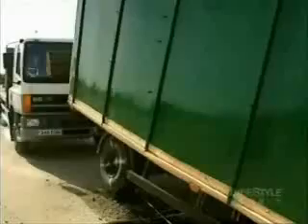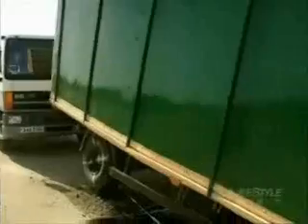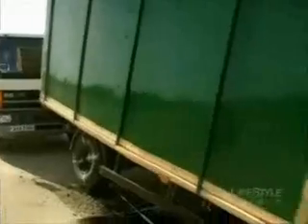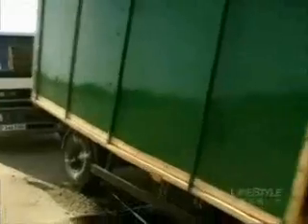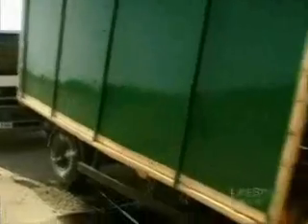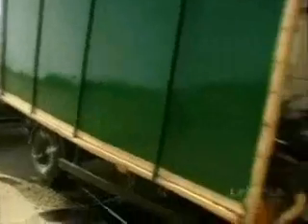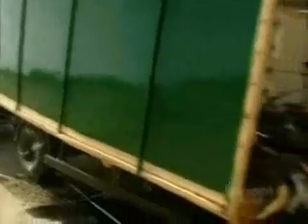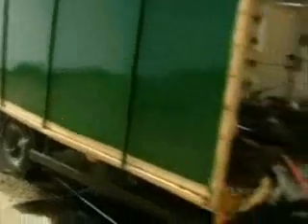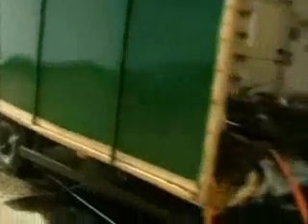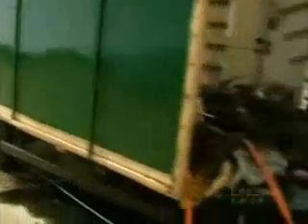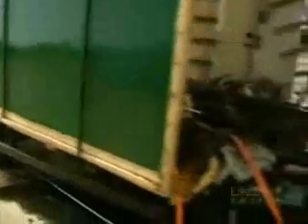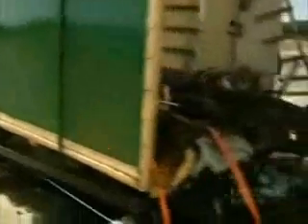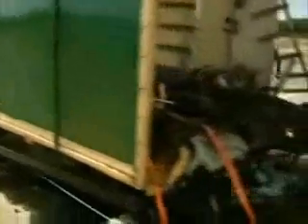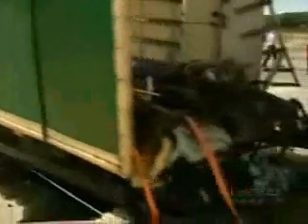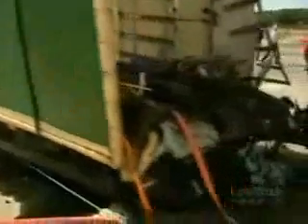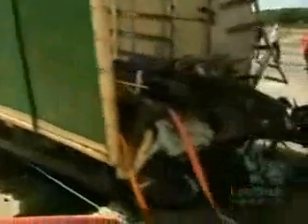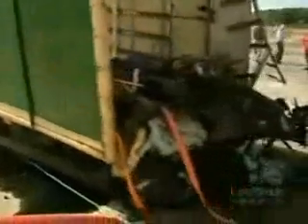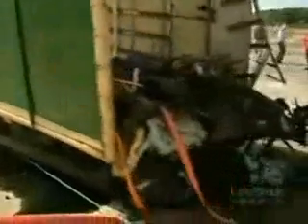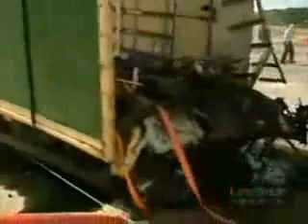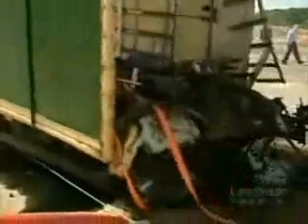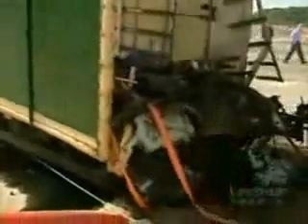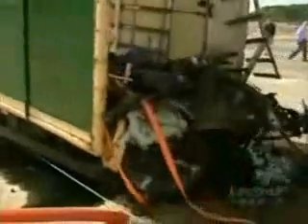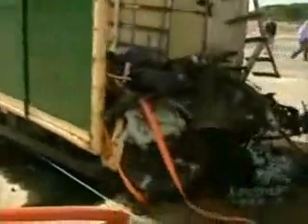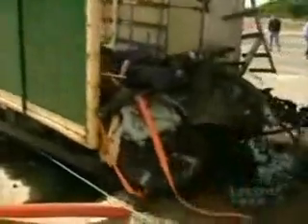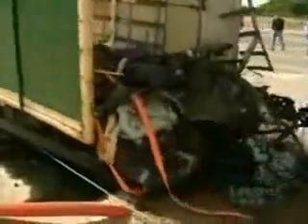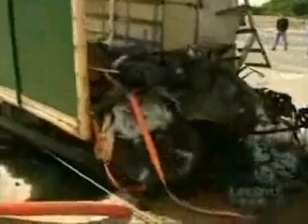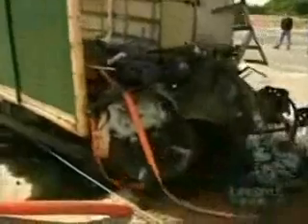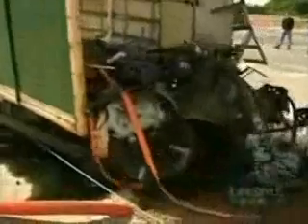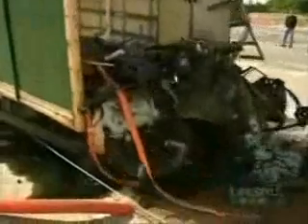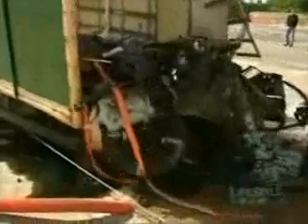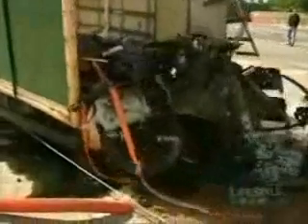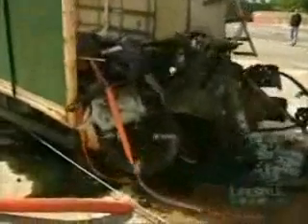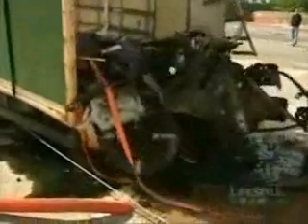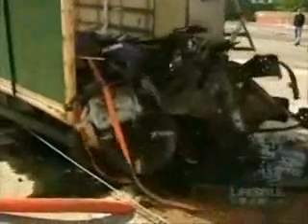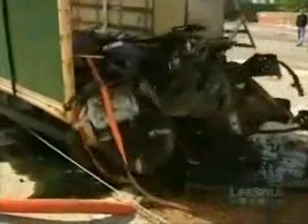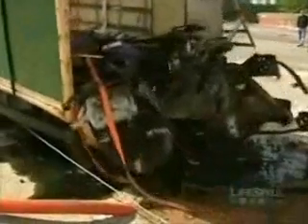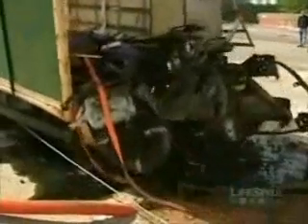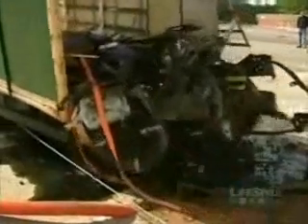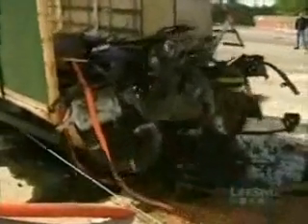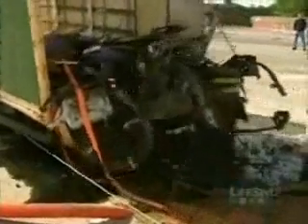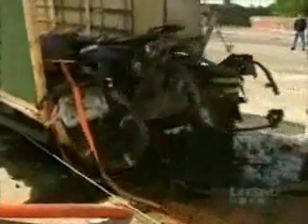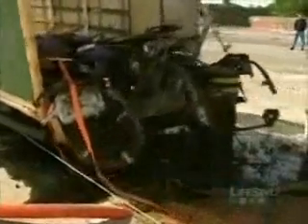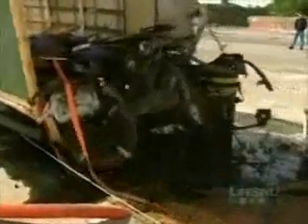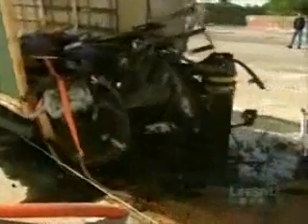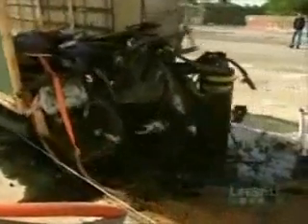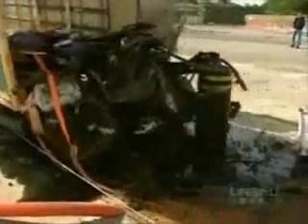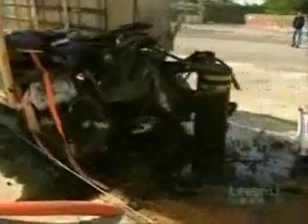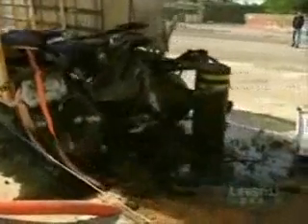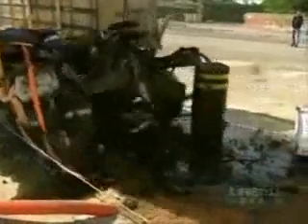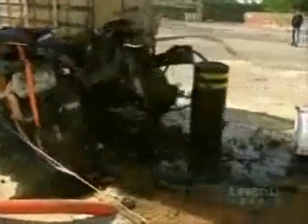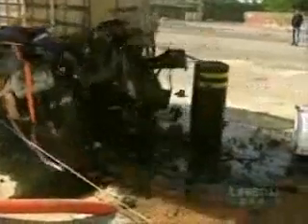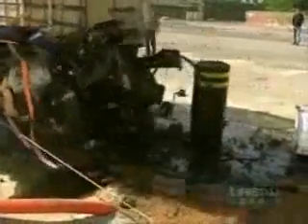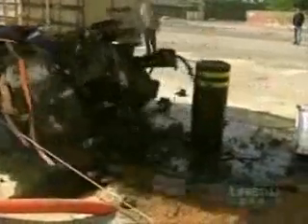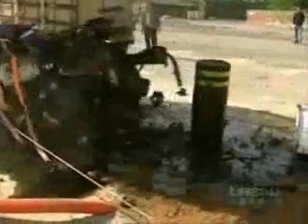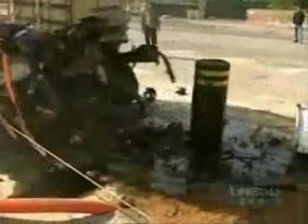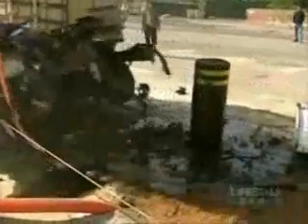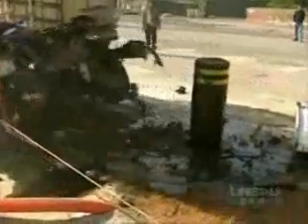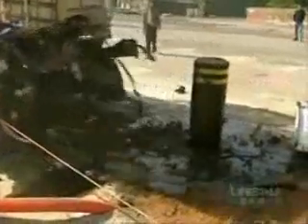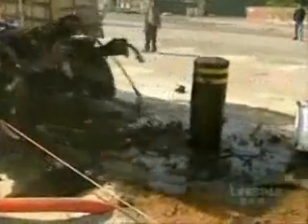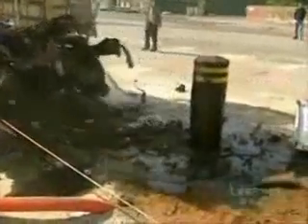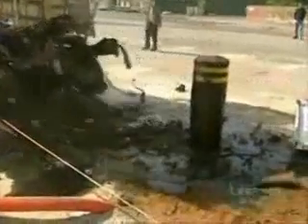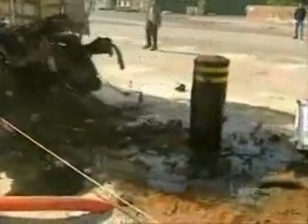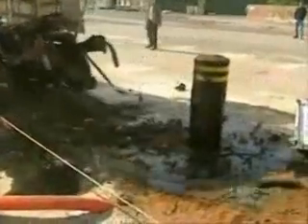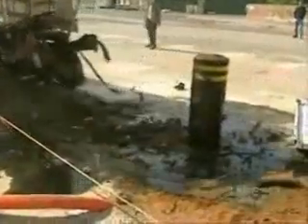Pollard is enveloped in wreckage, but how has it taken the impact? Amazingly, it looks totally intact.